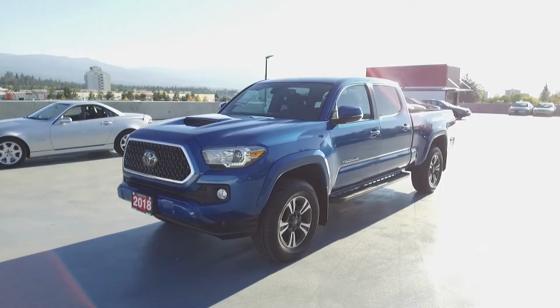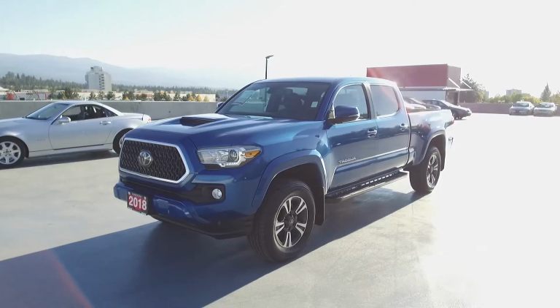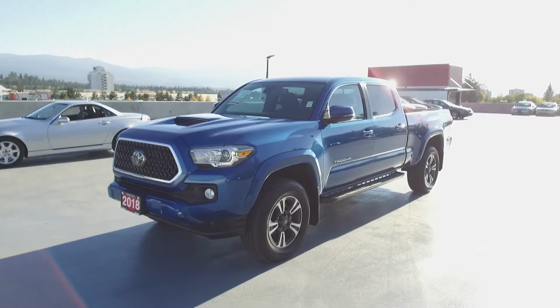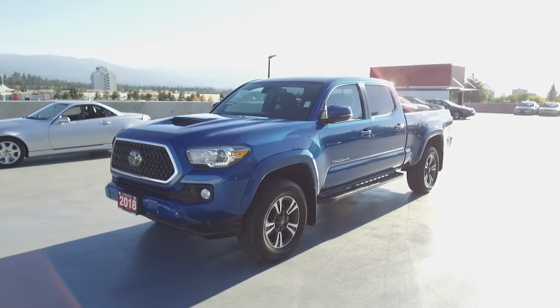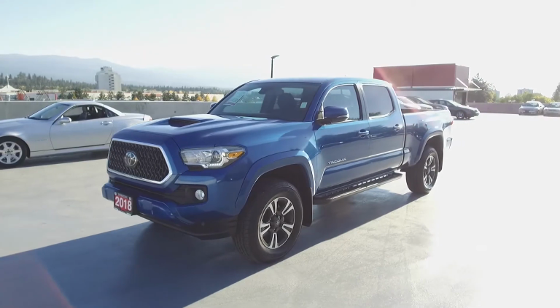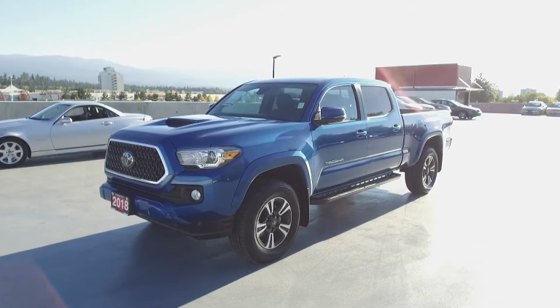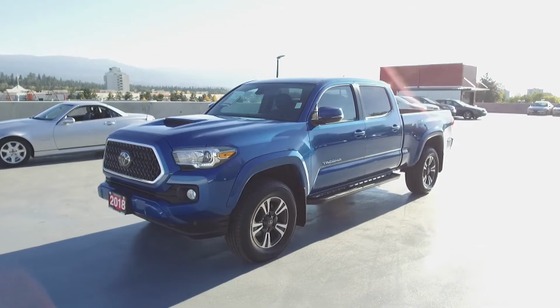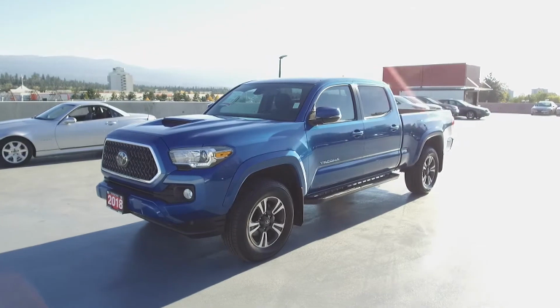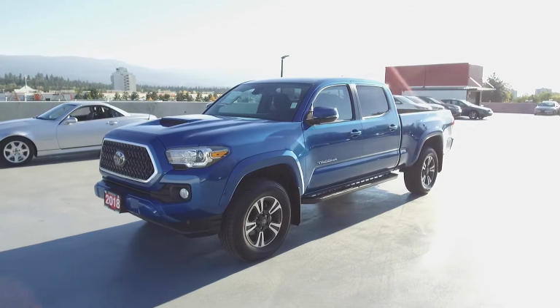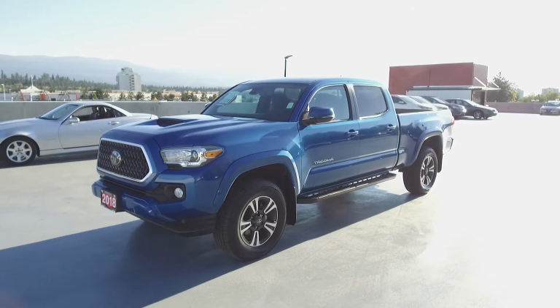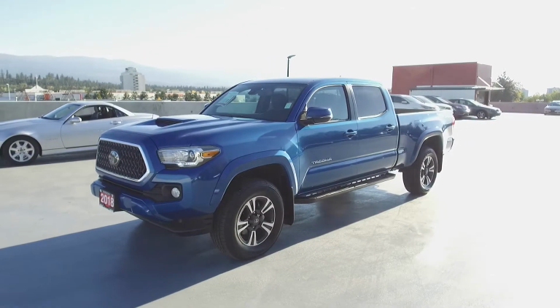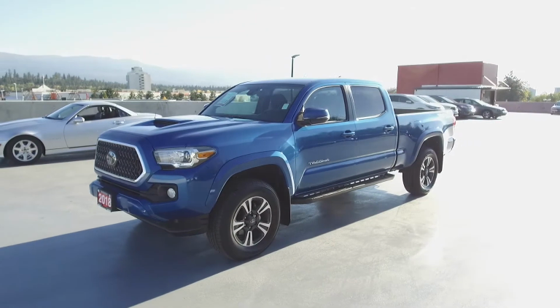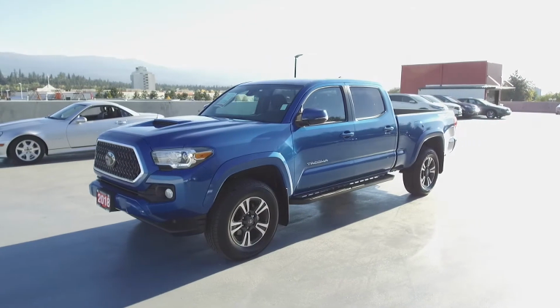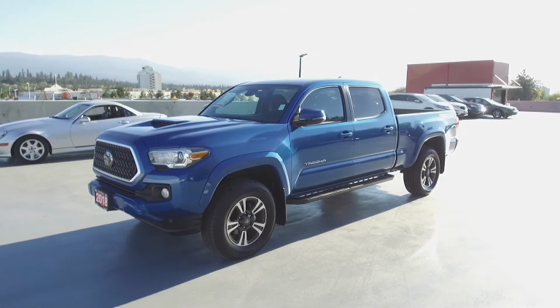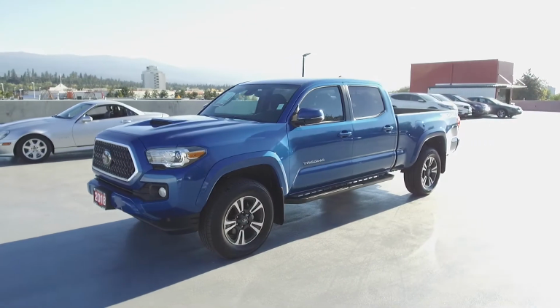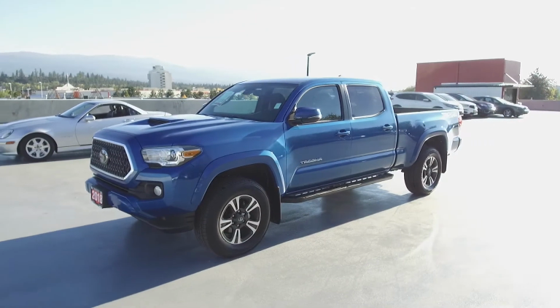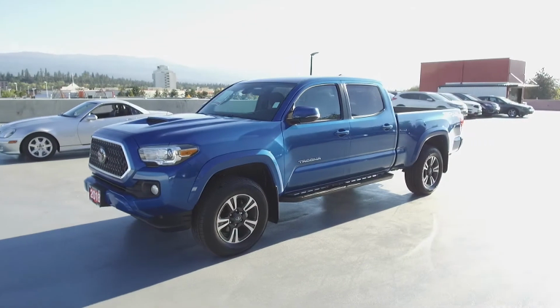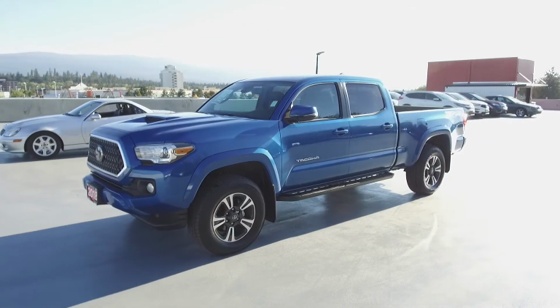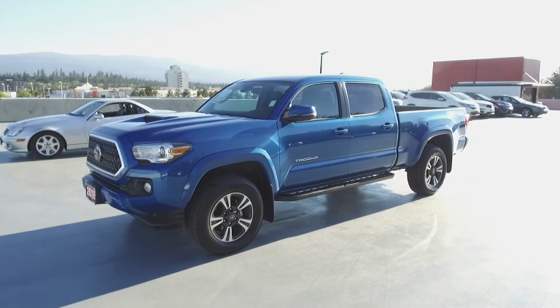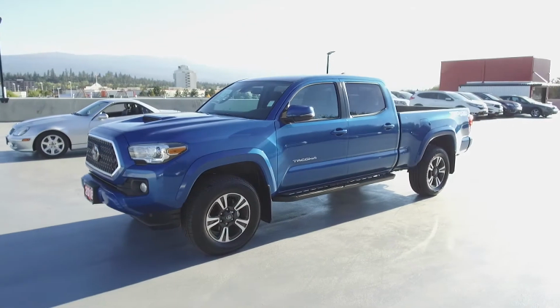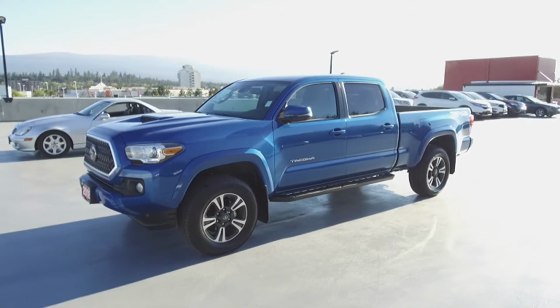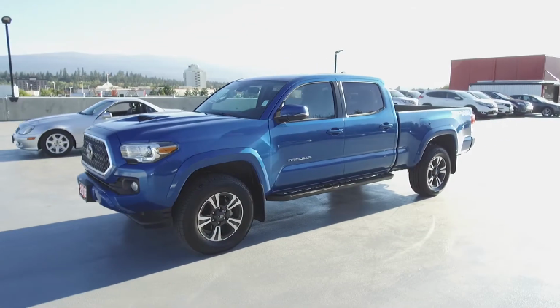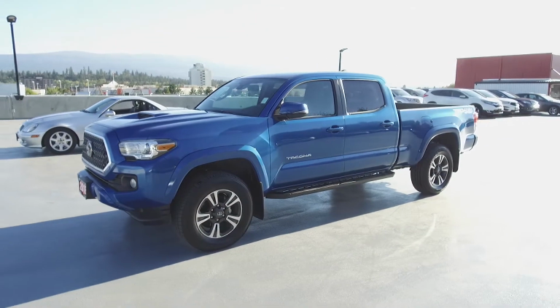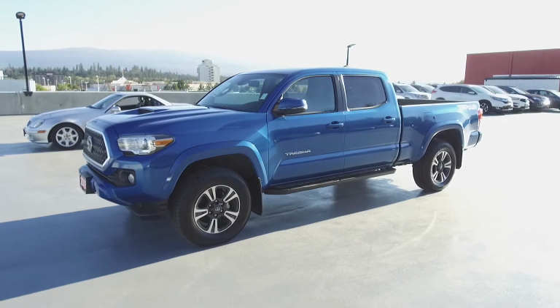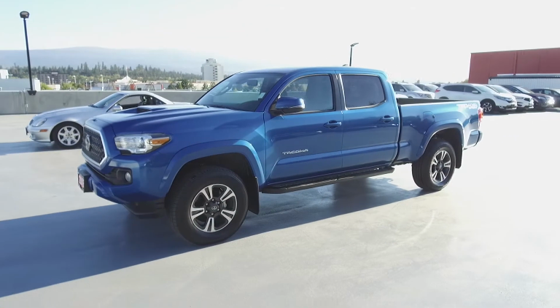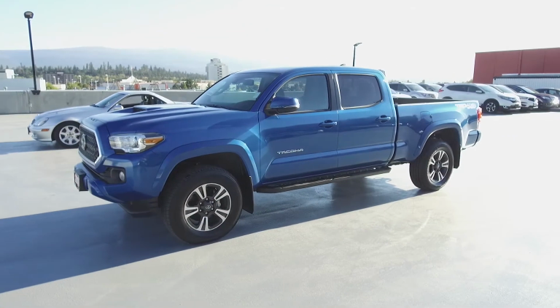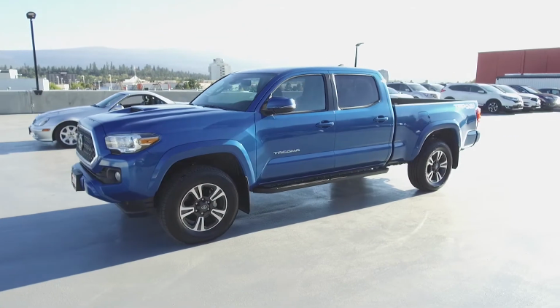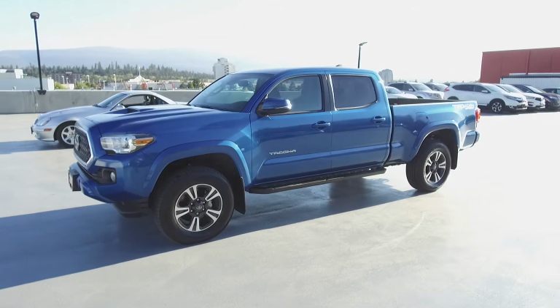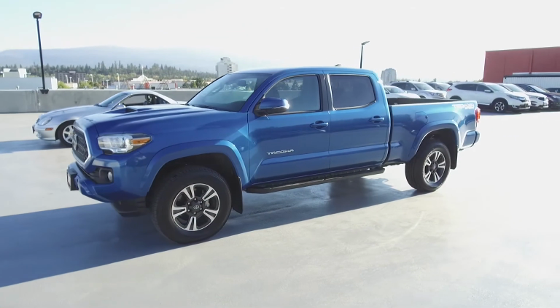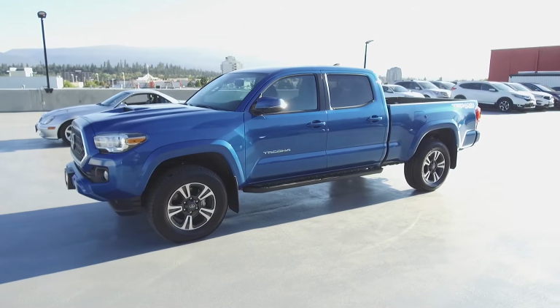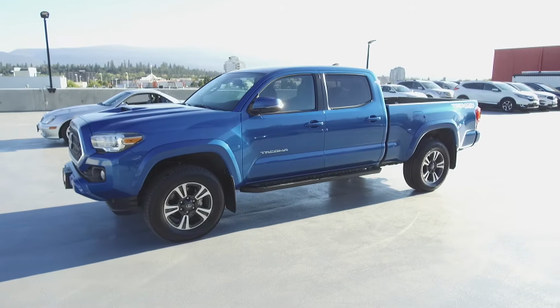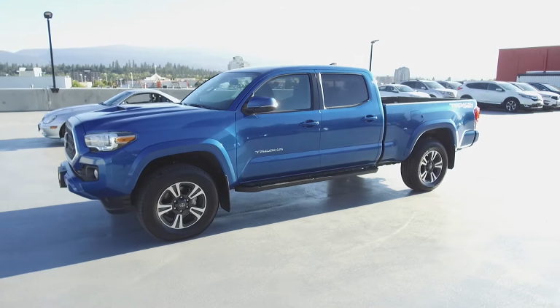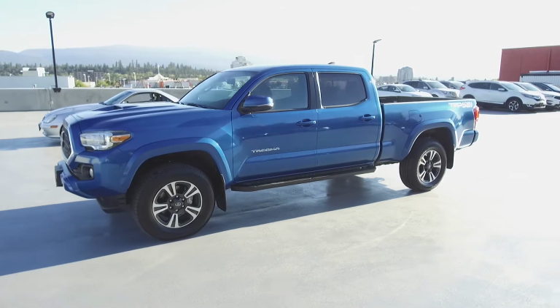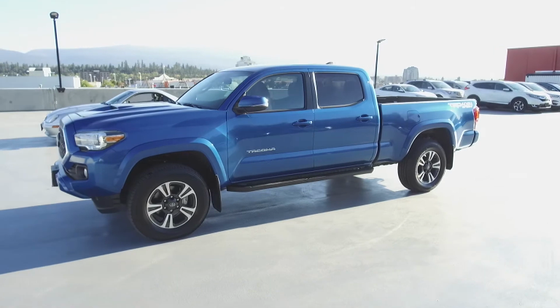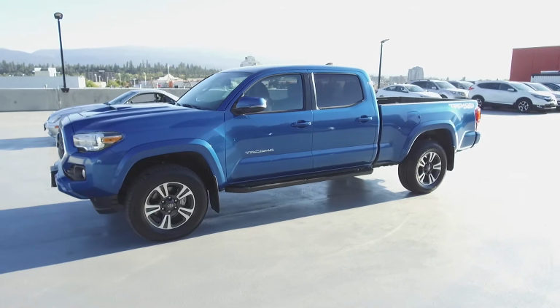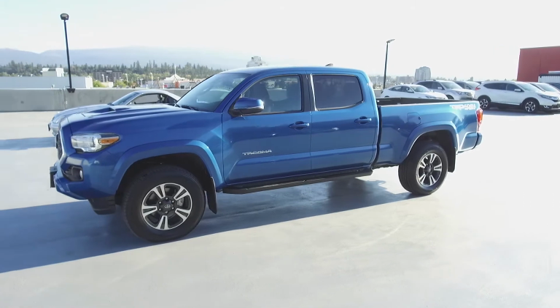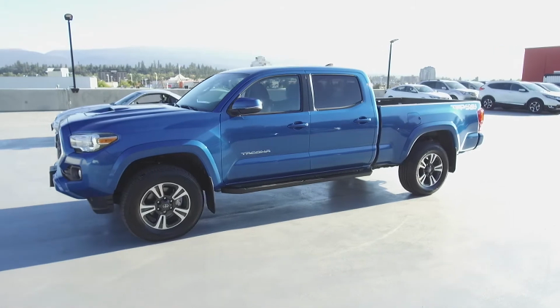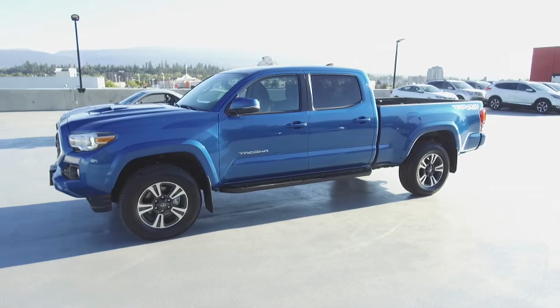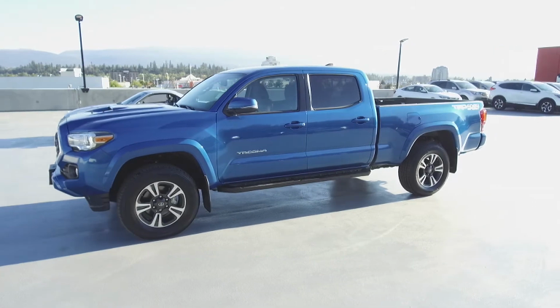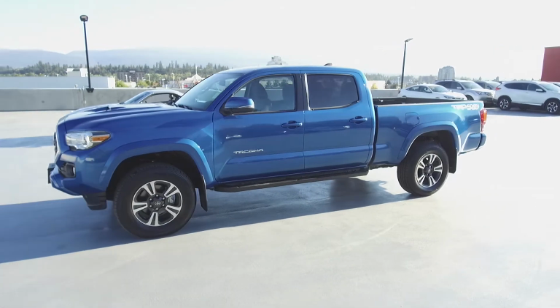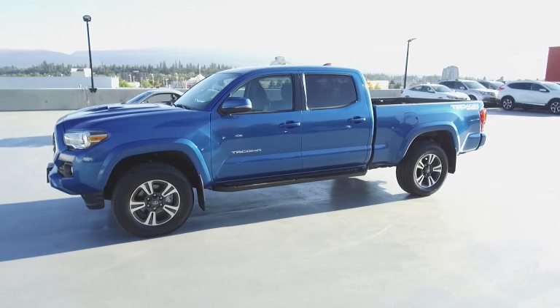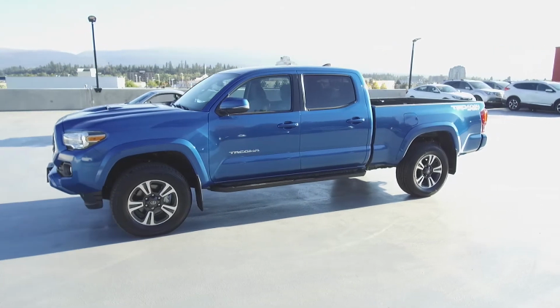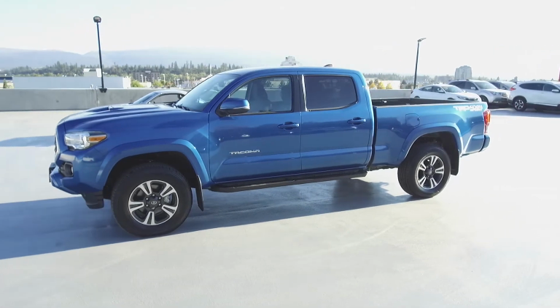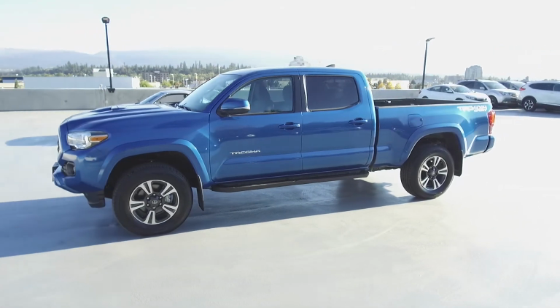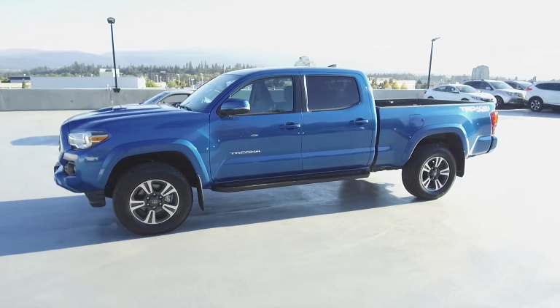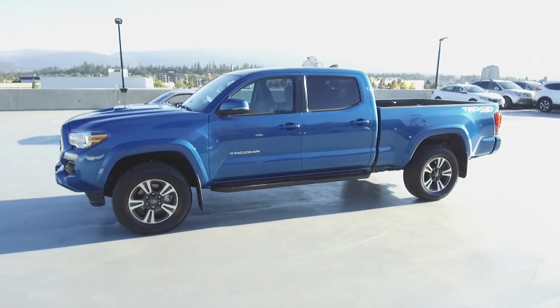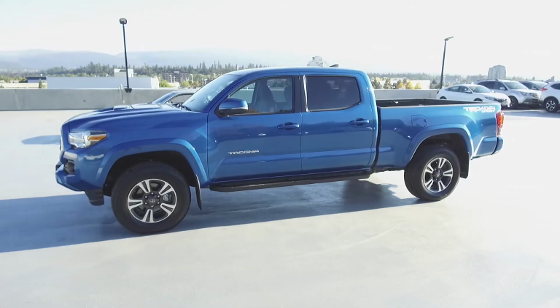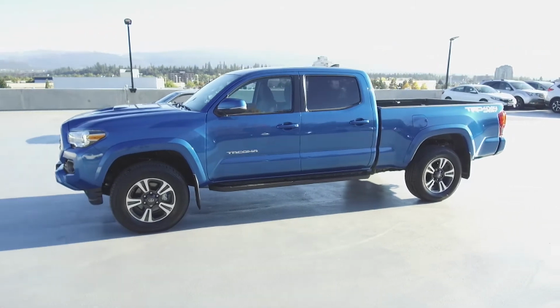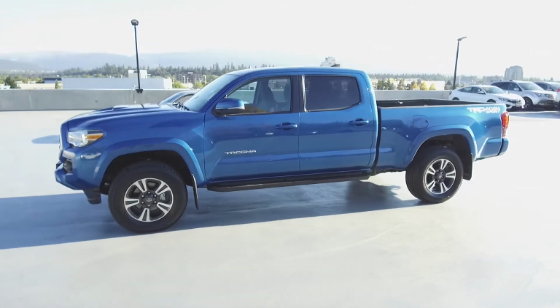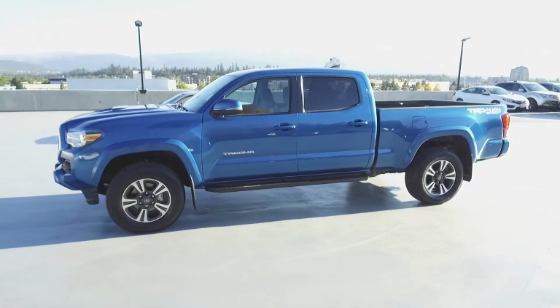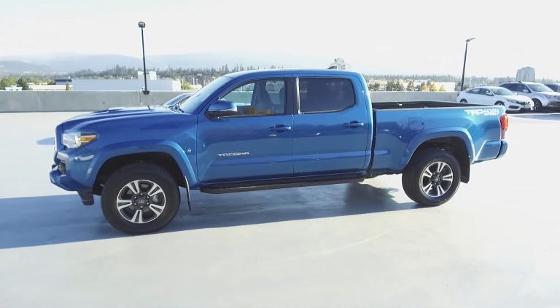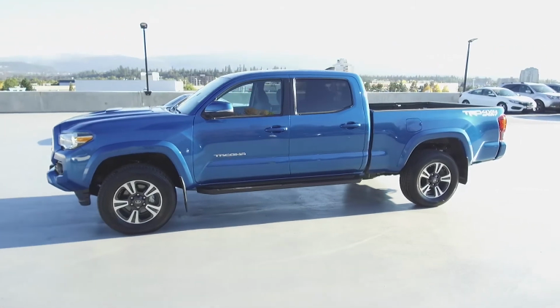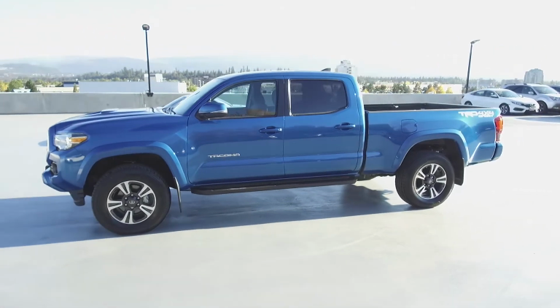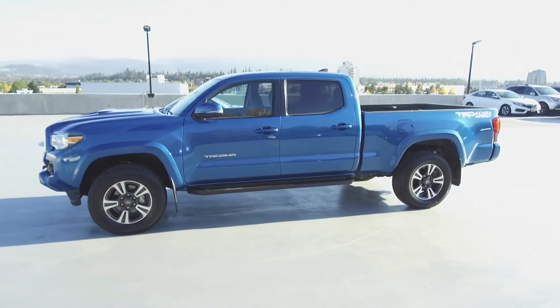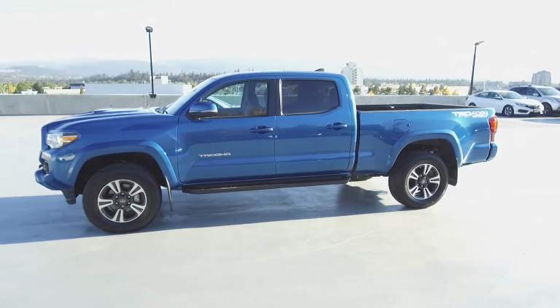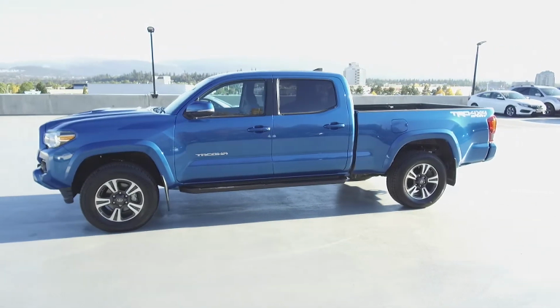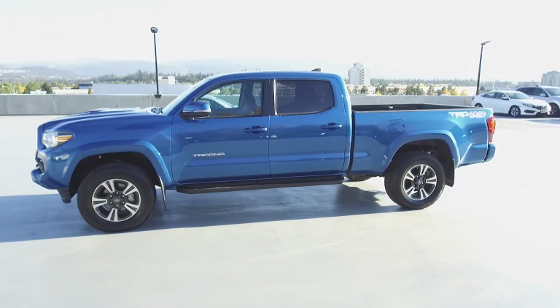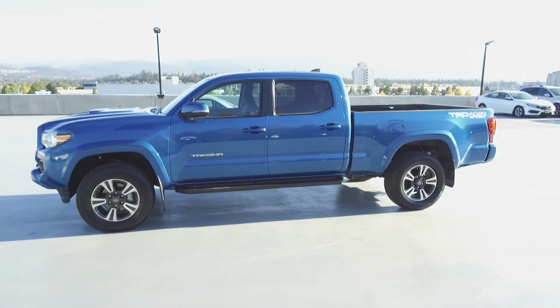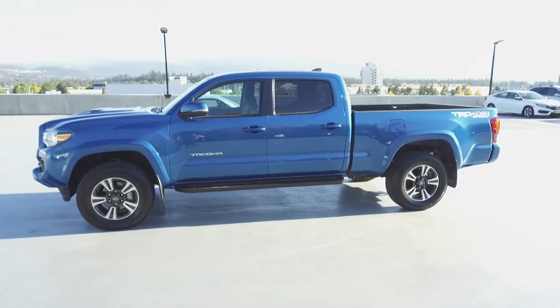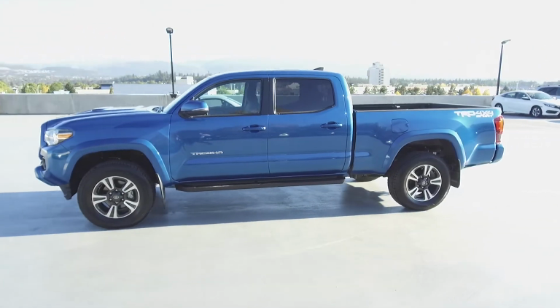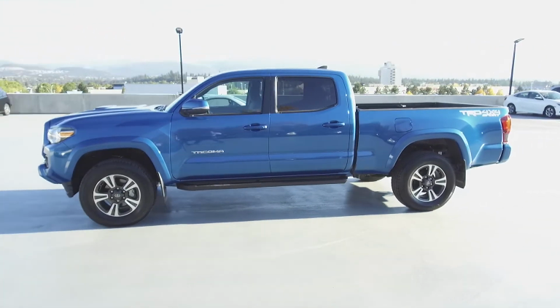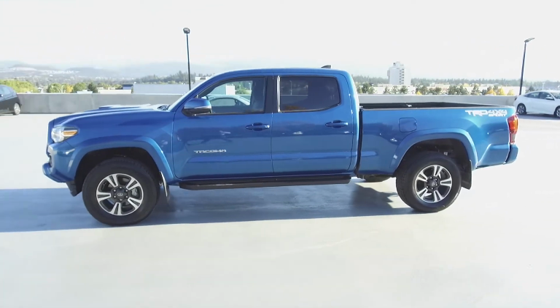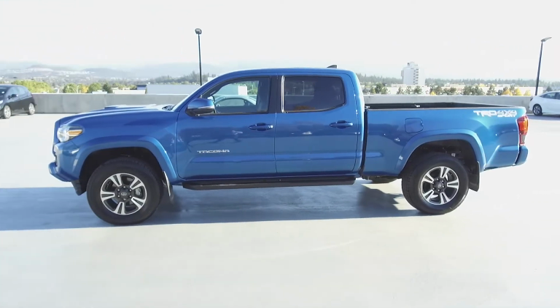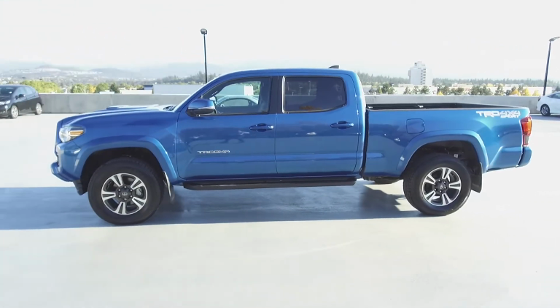This Tacoma has had no accidents or damage, has had only one owner, has low kilometers, and was driven by non-smokers.